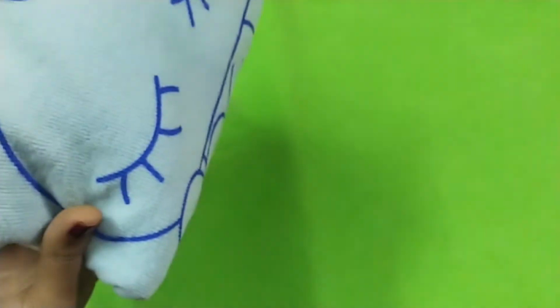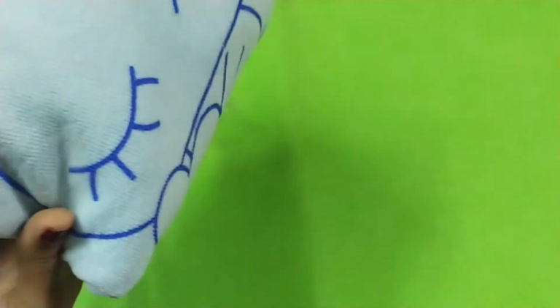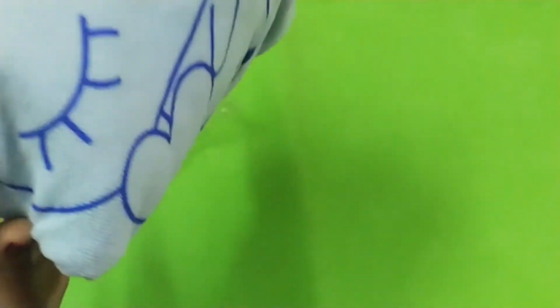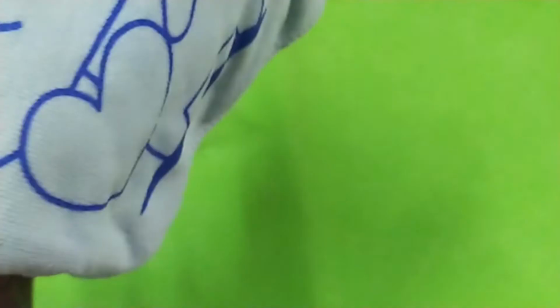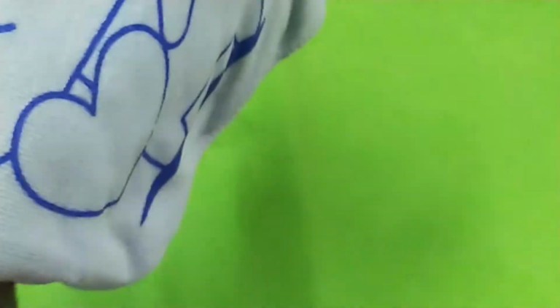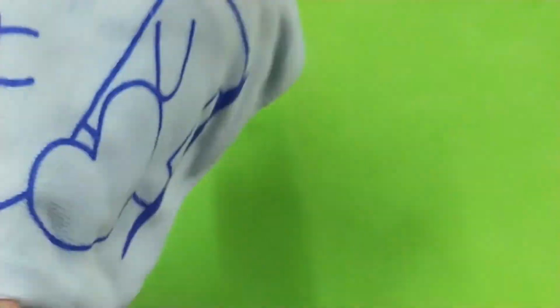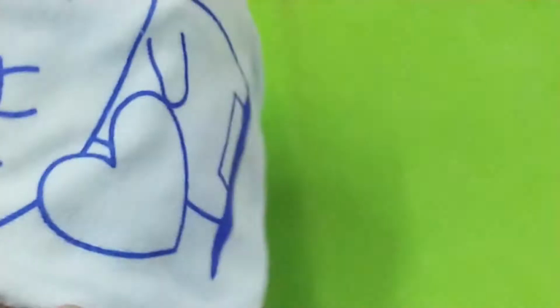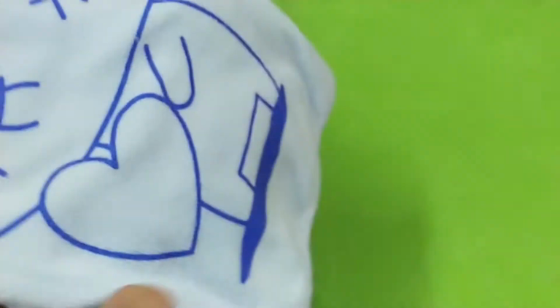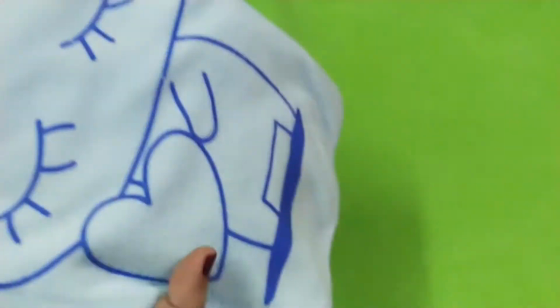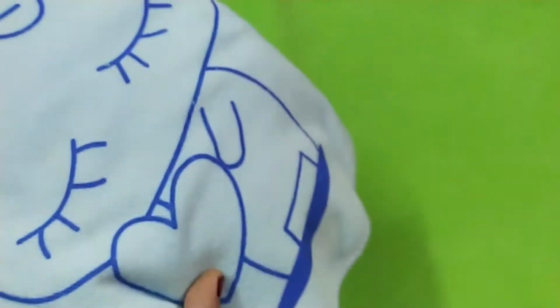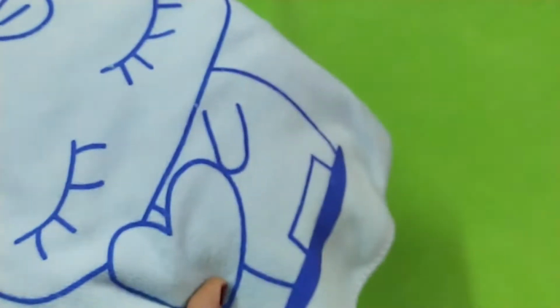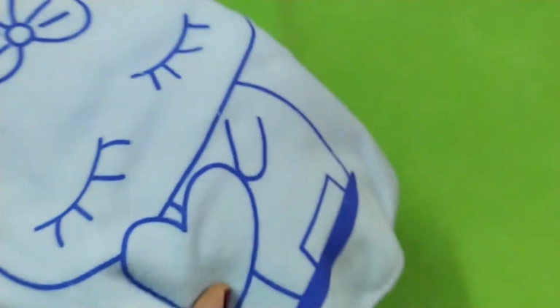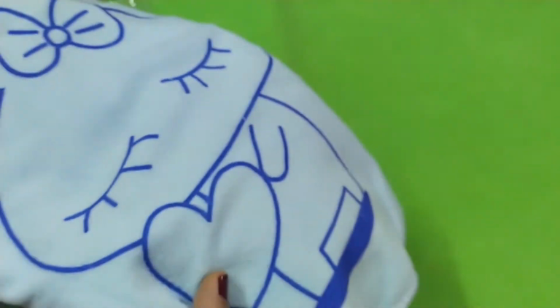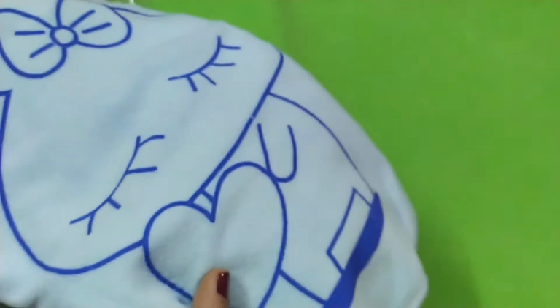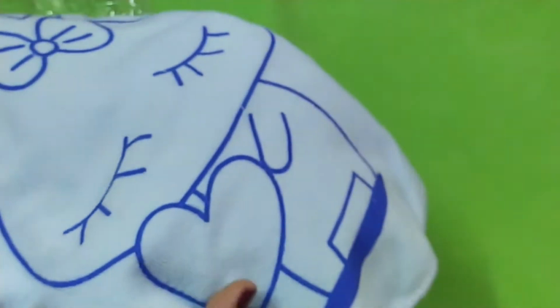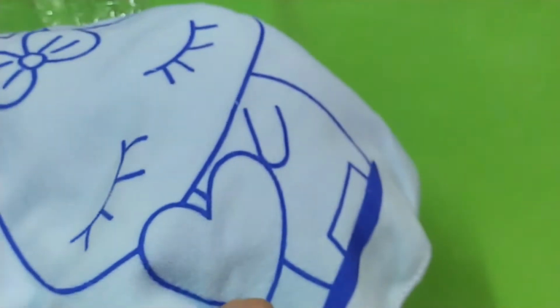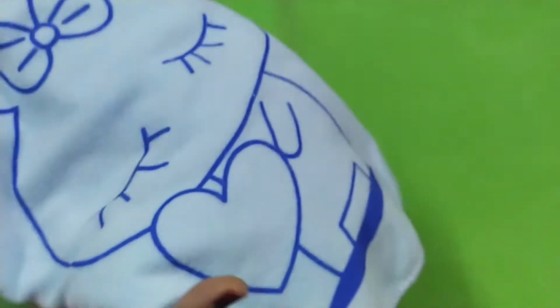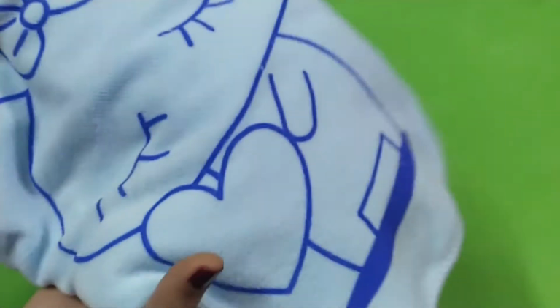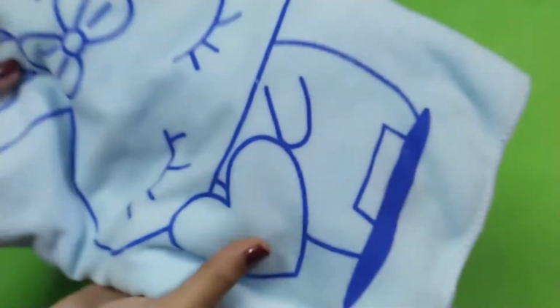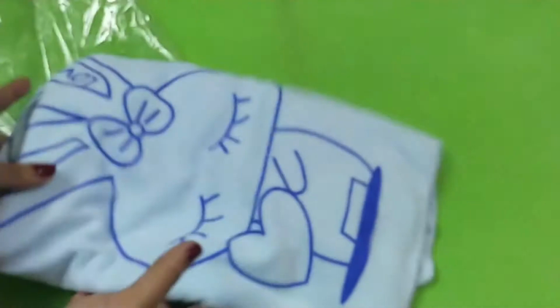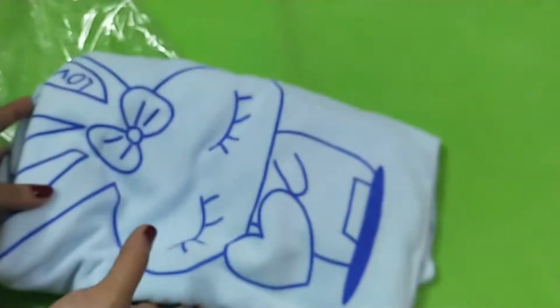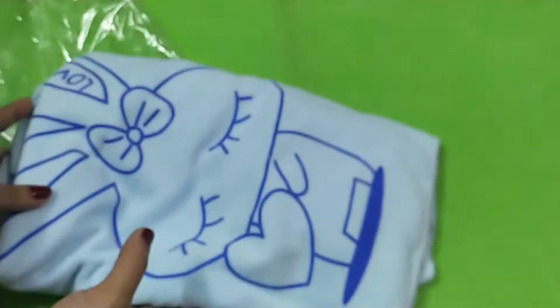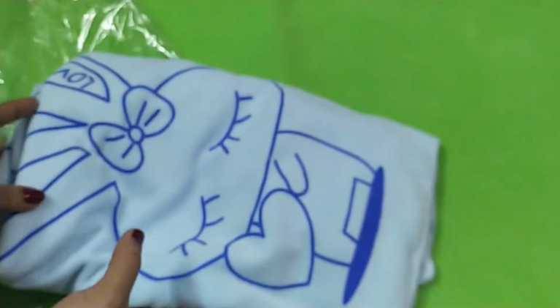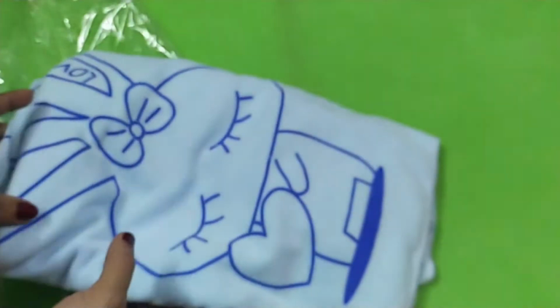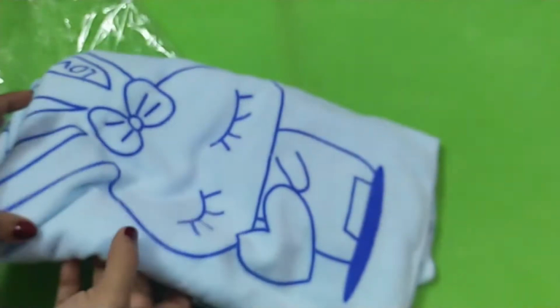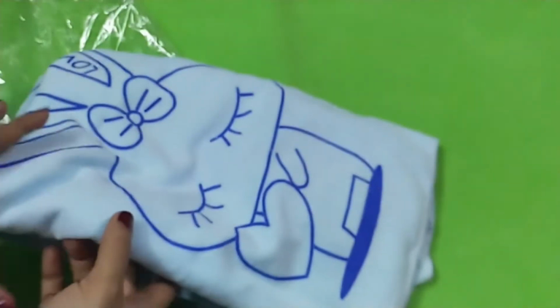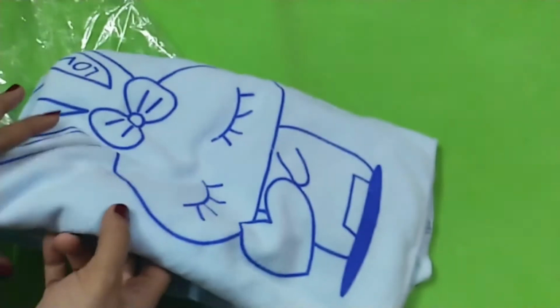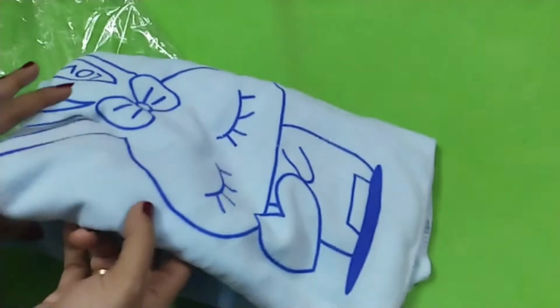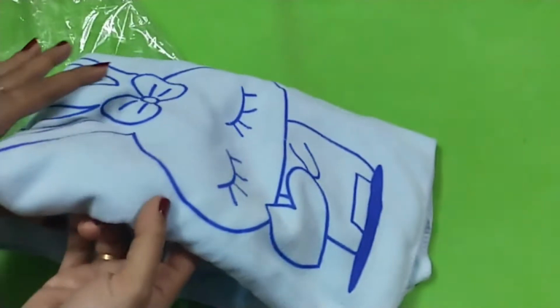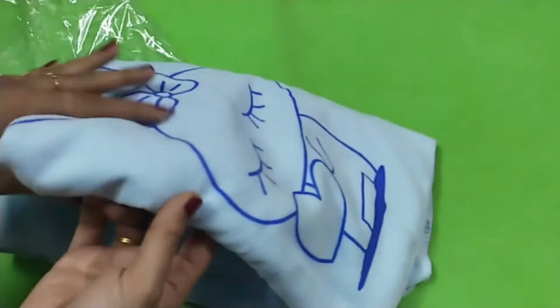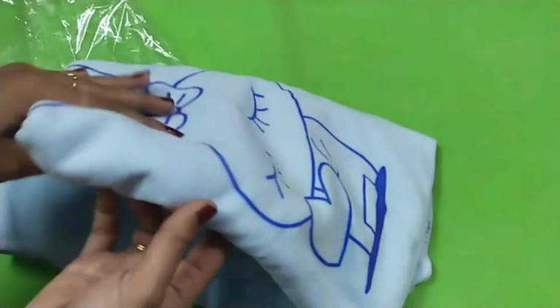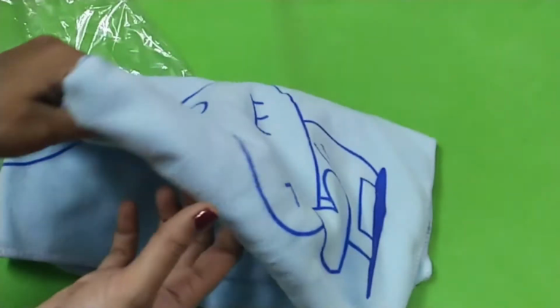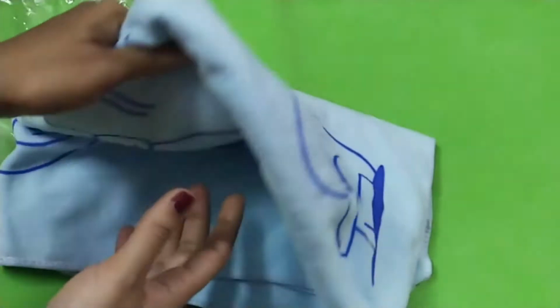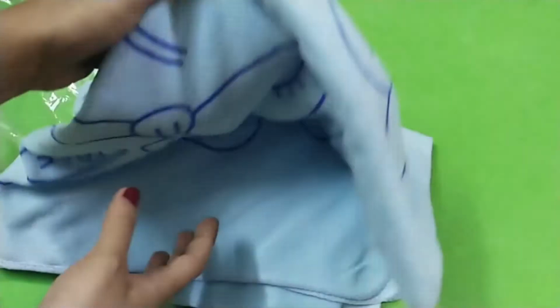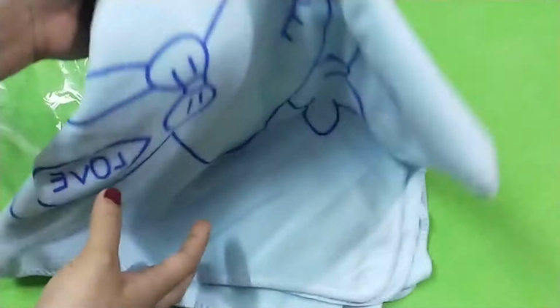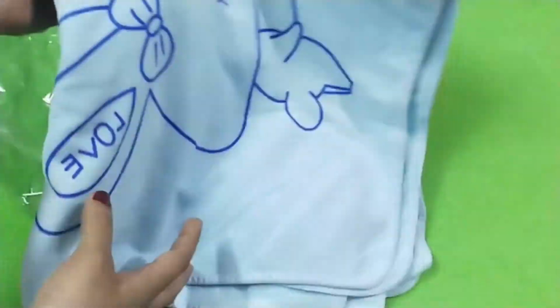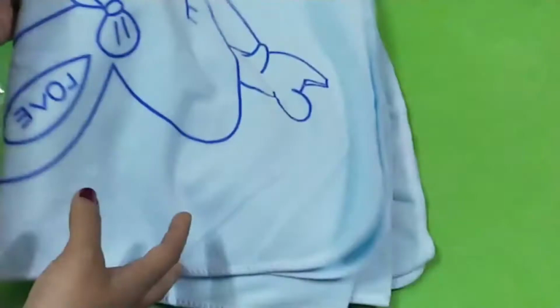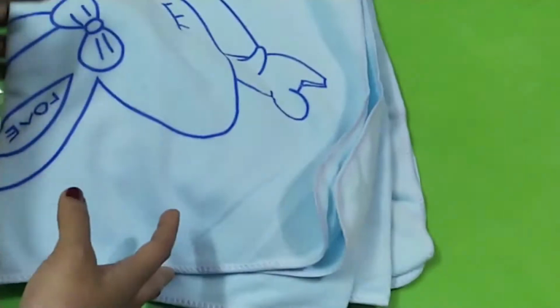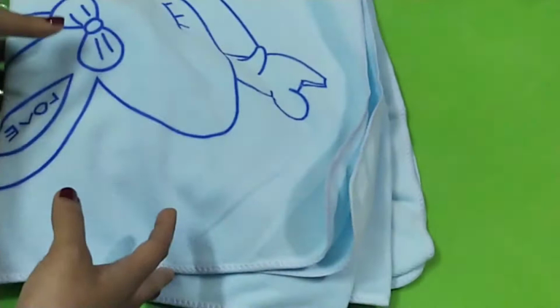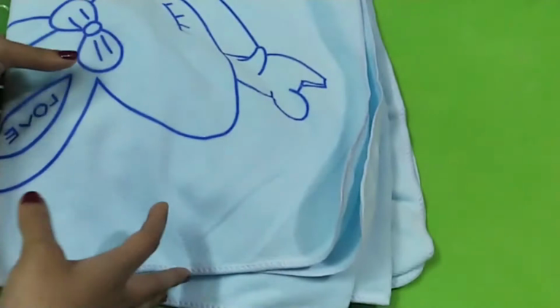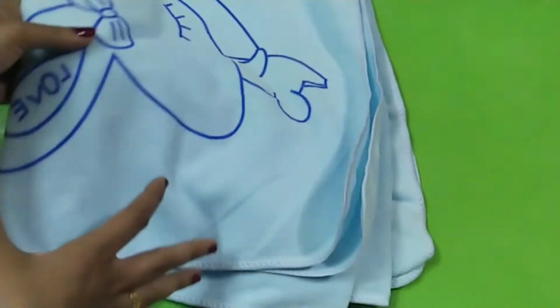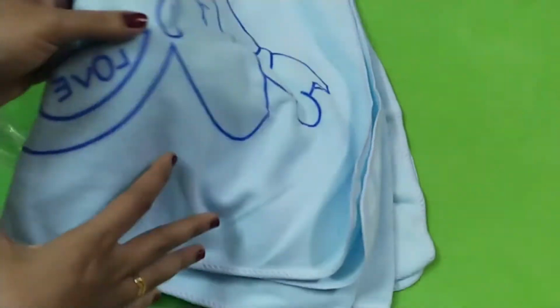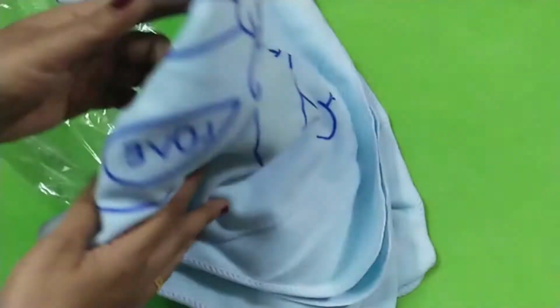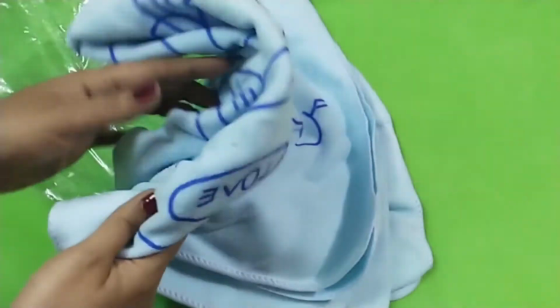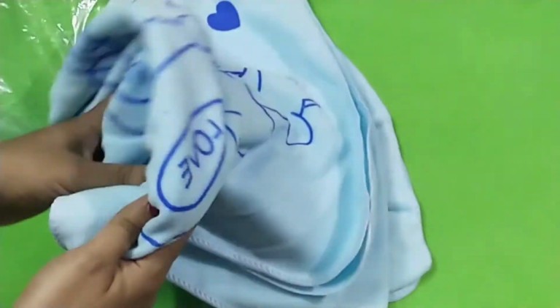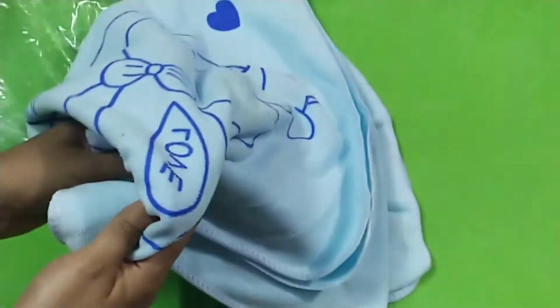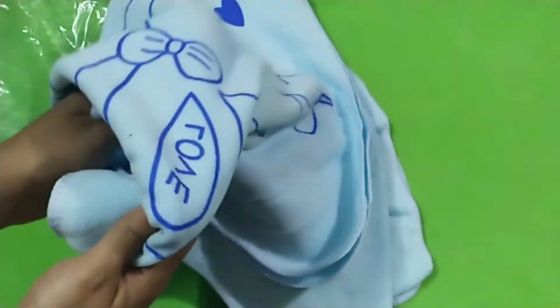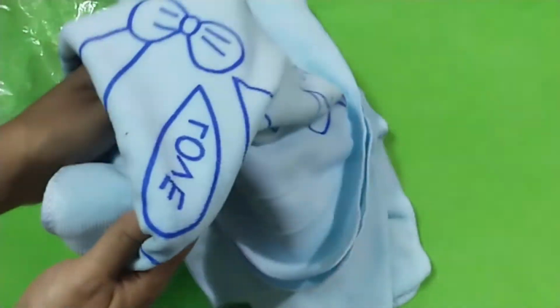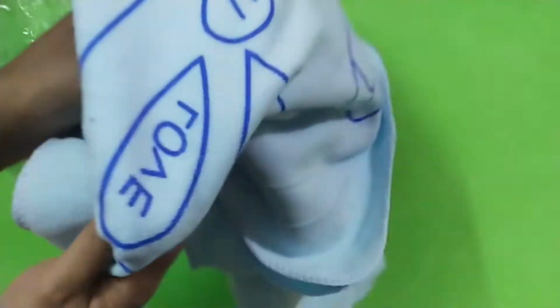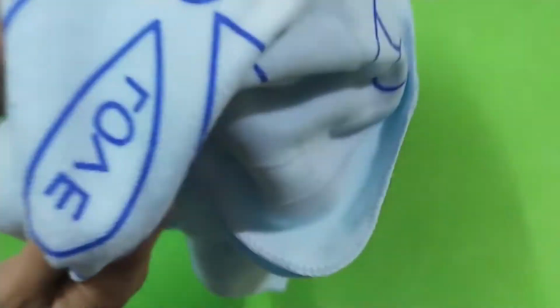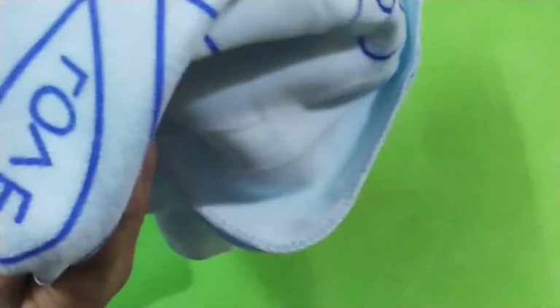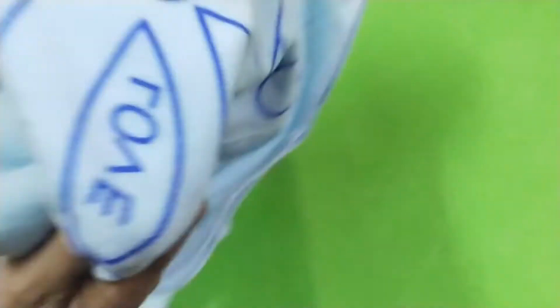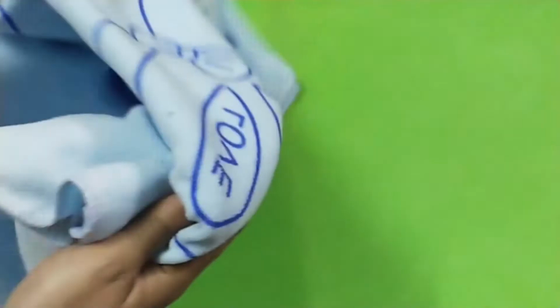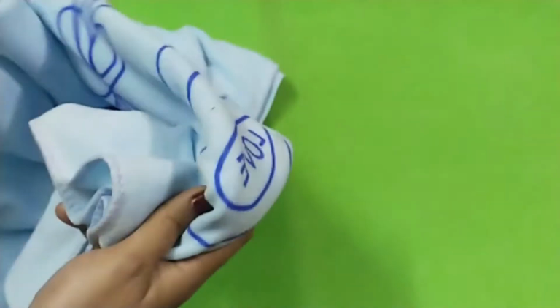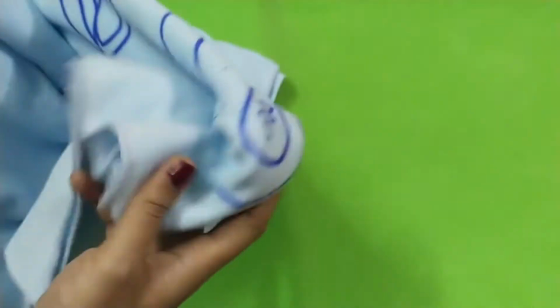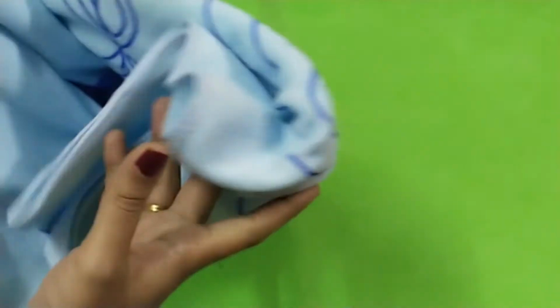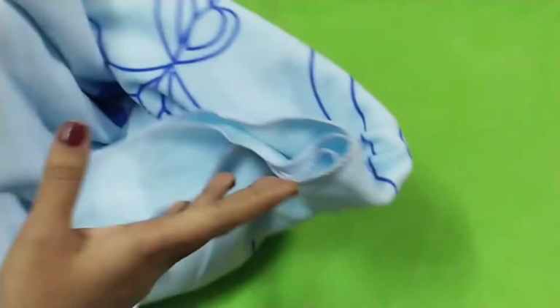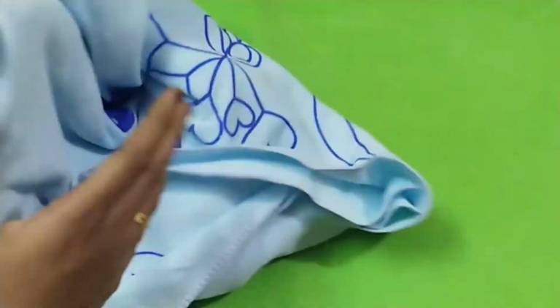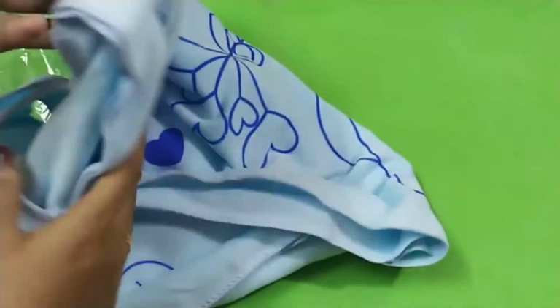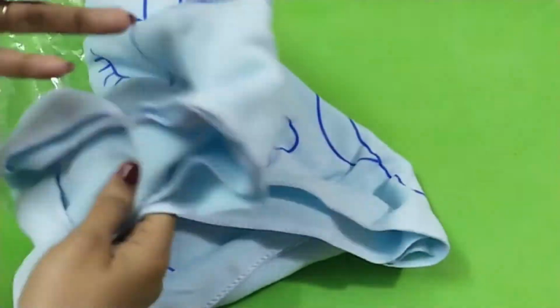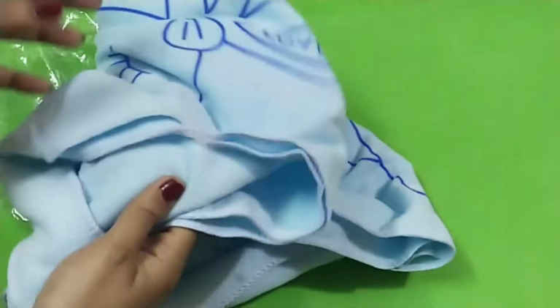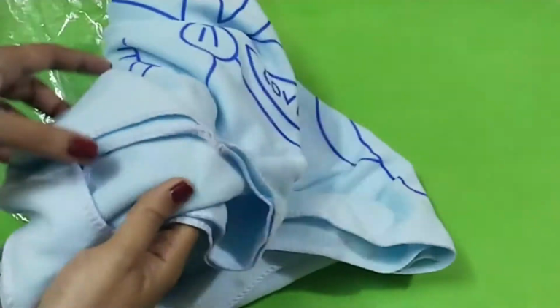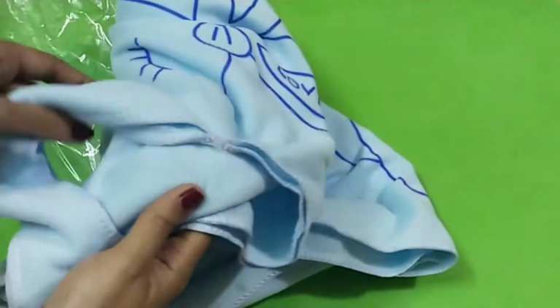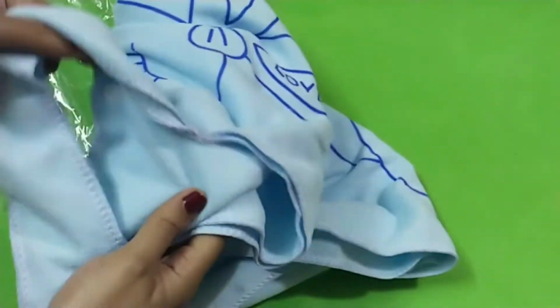It is lightweight, easy to carry. A special feature of this product is we have two arm openings. We will open it up to show you.